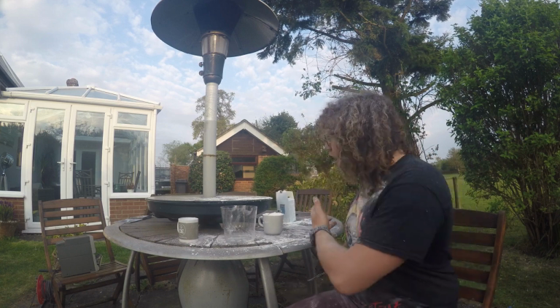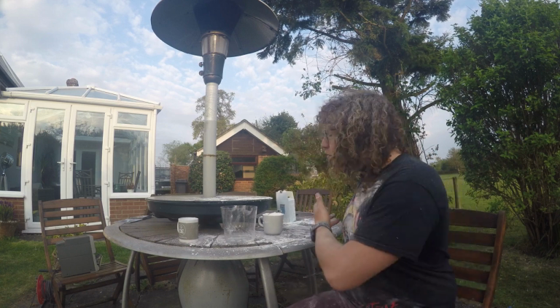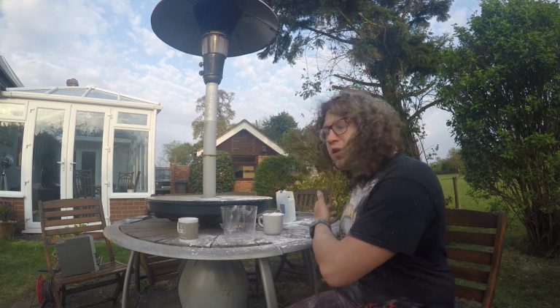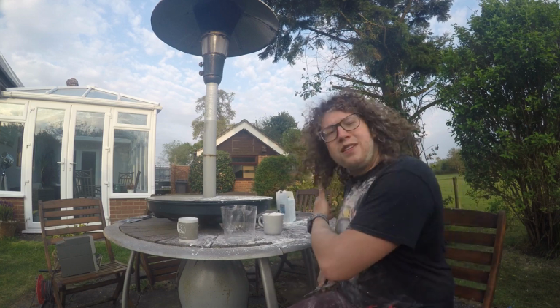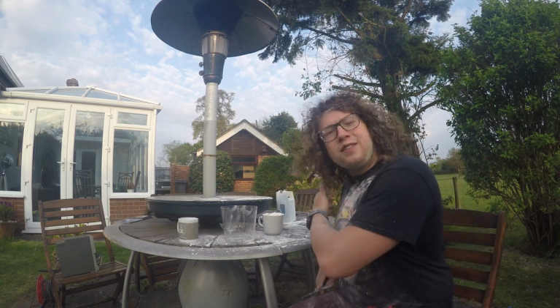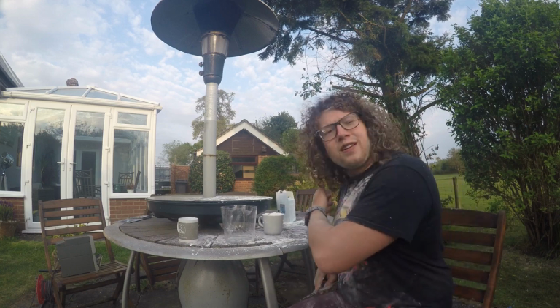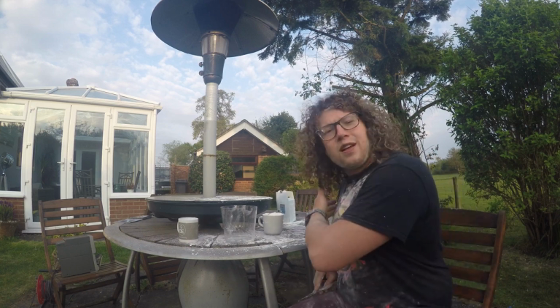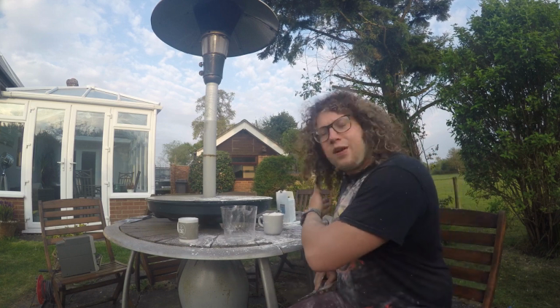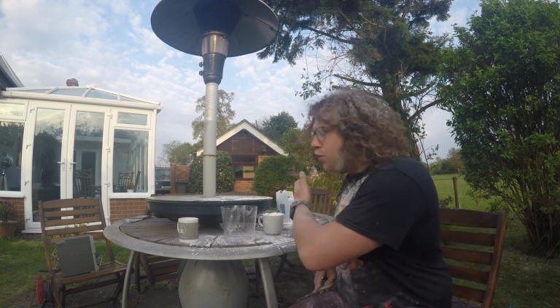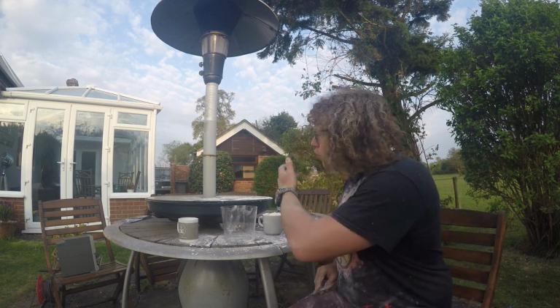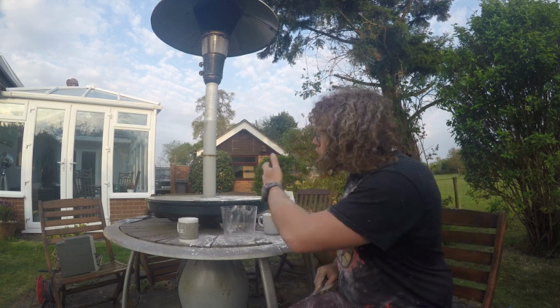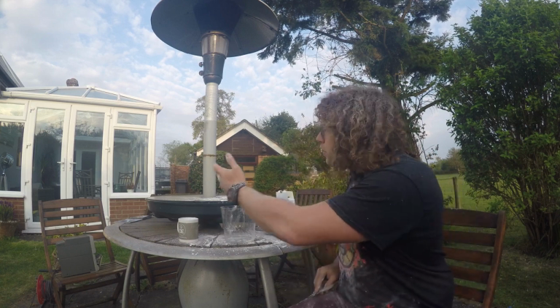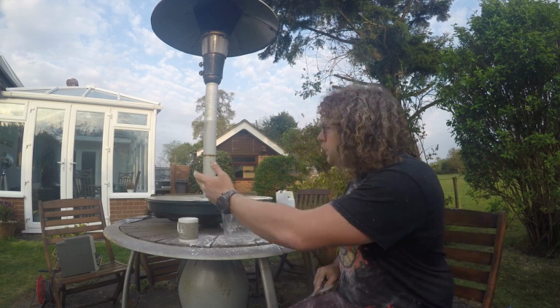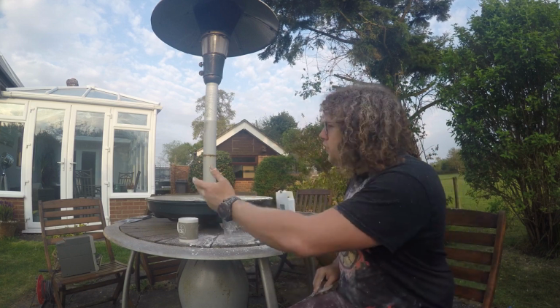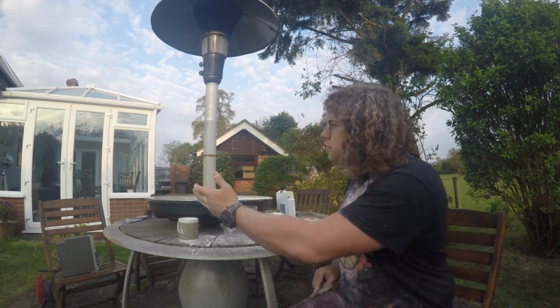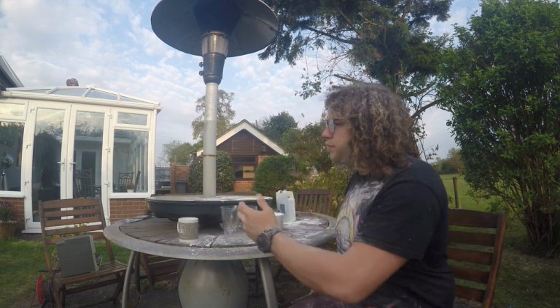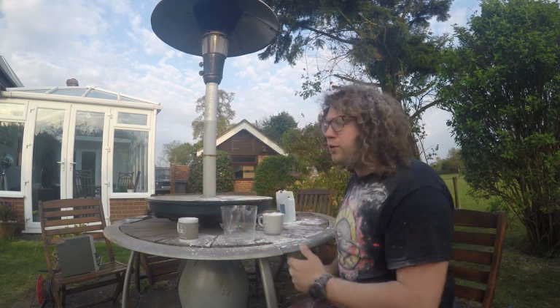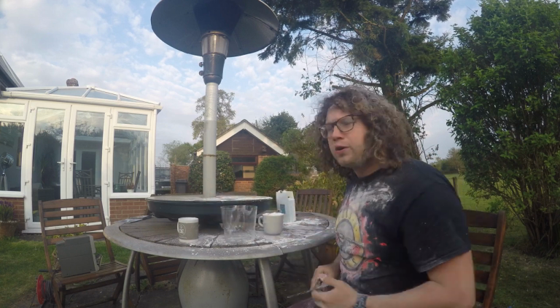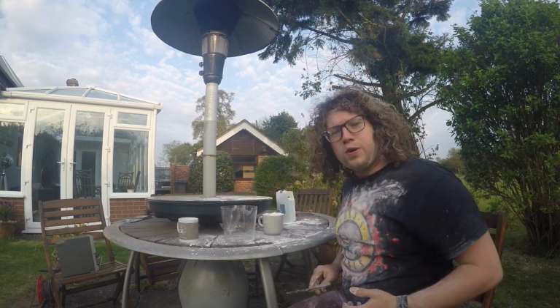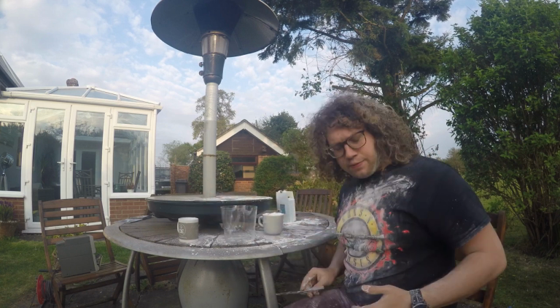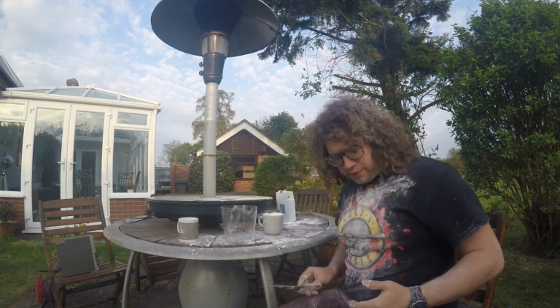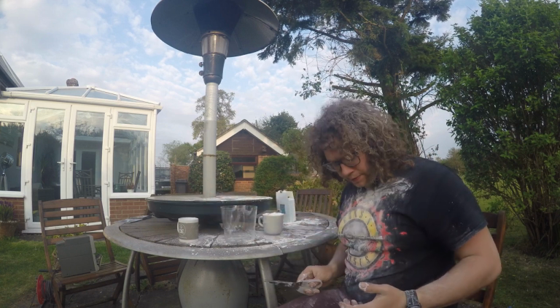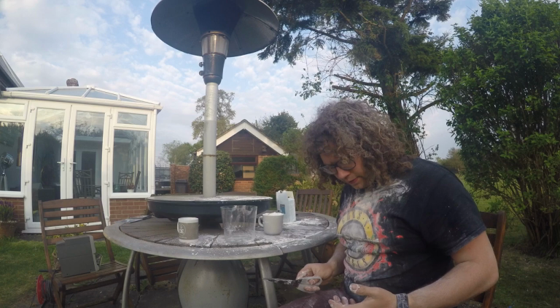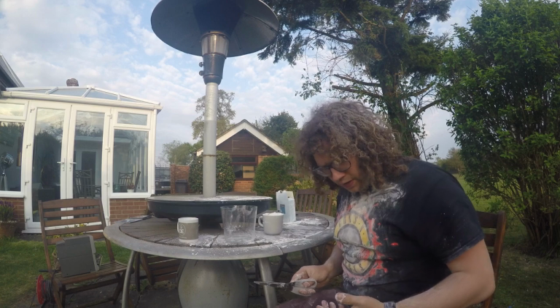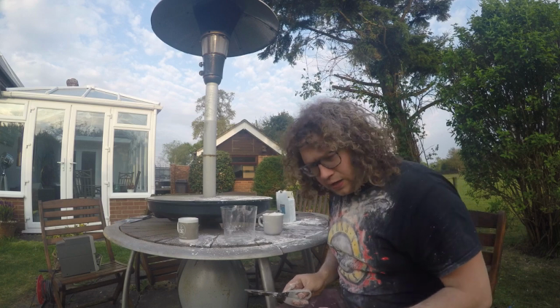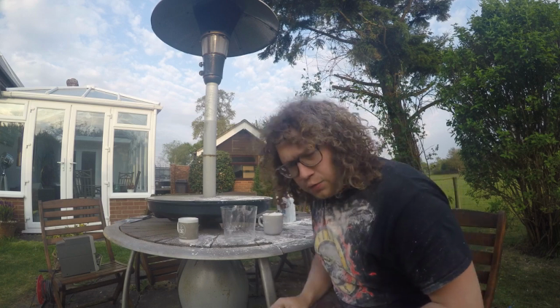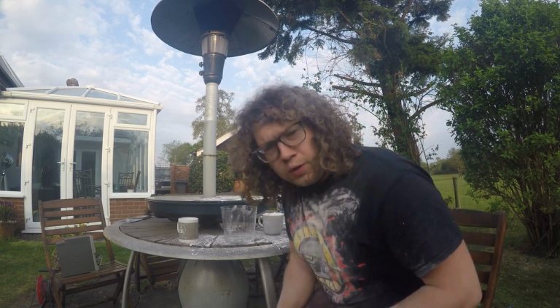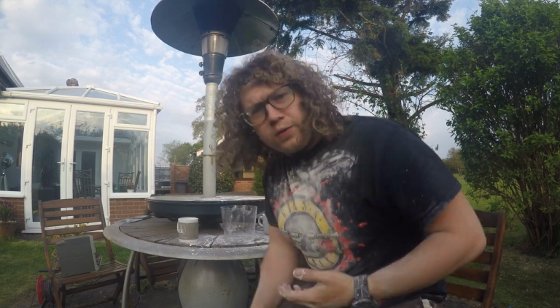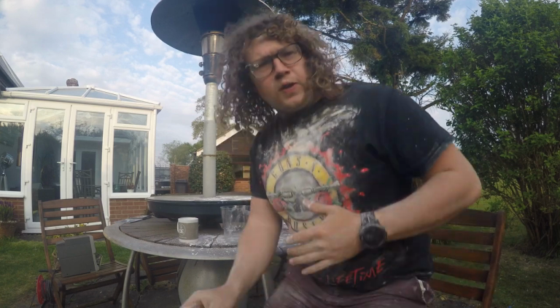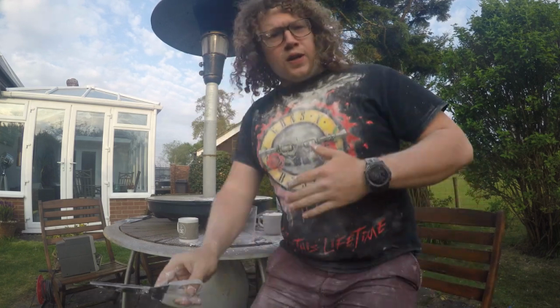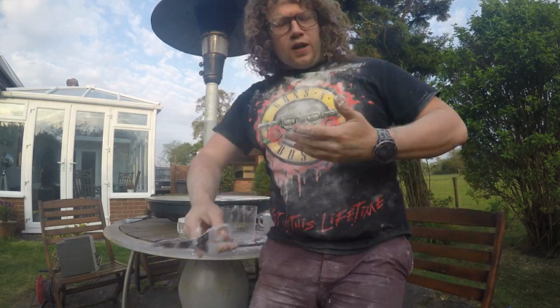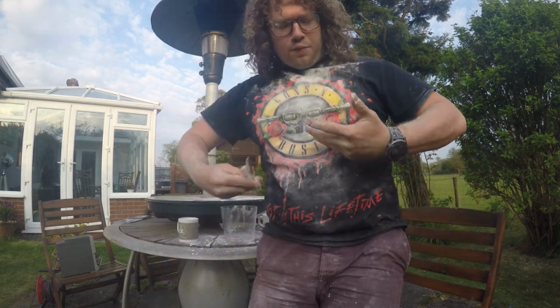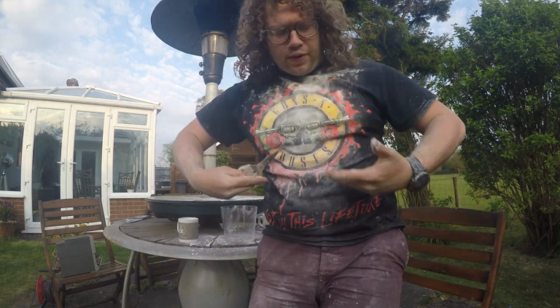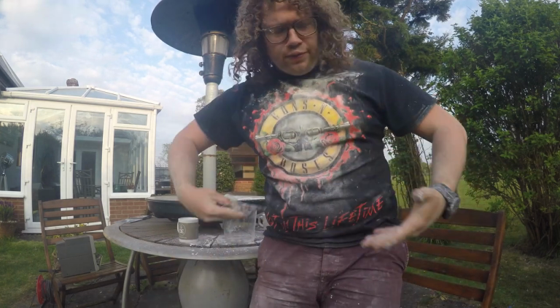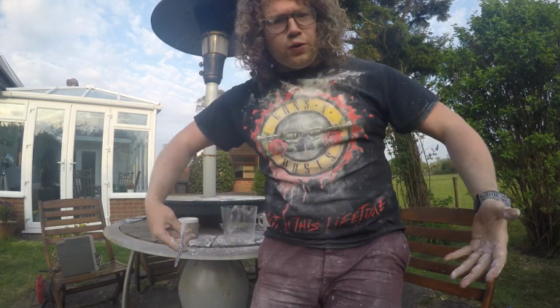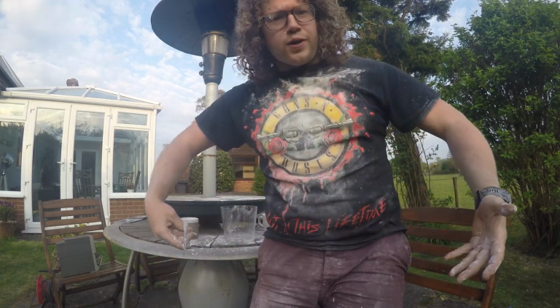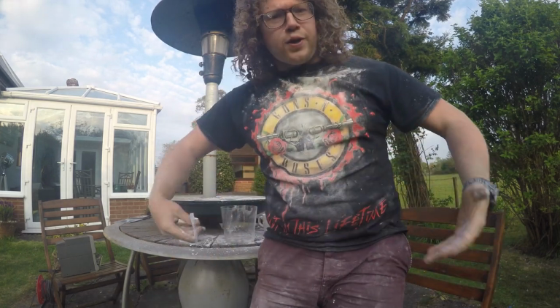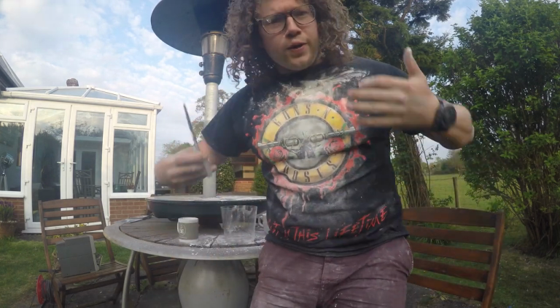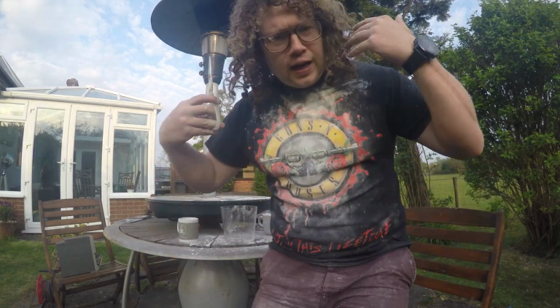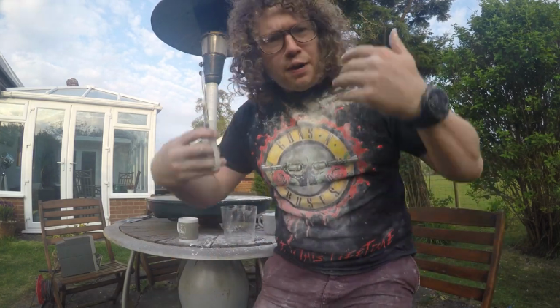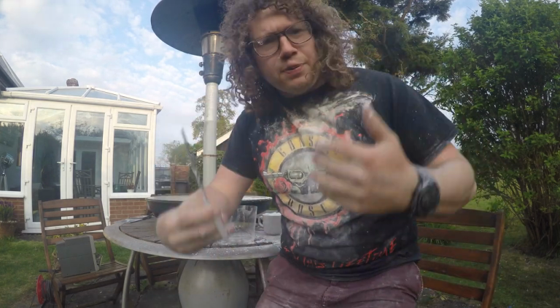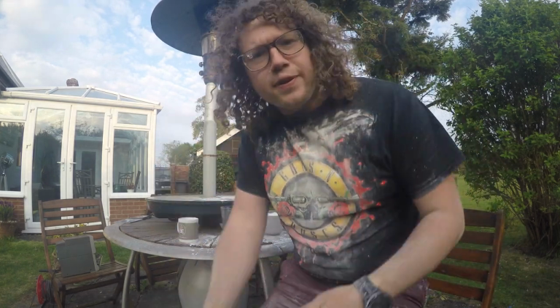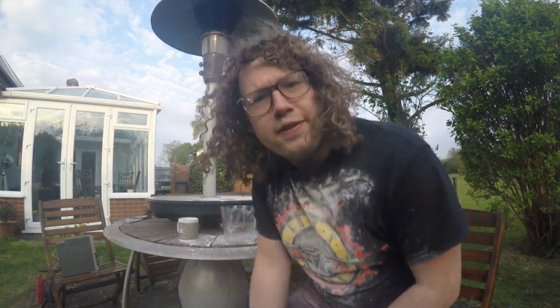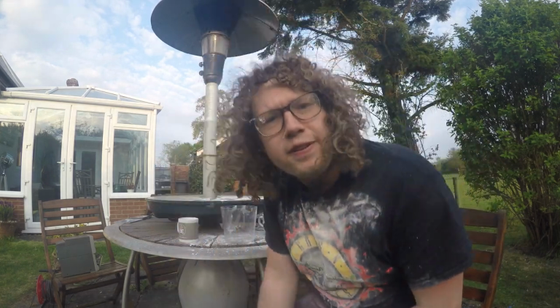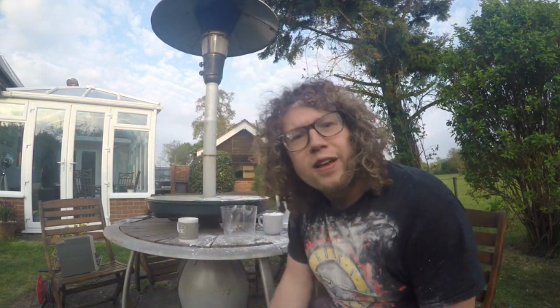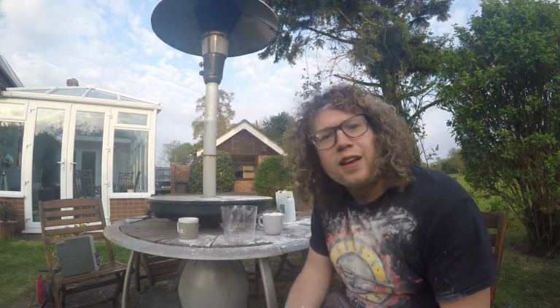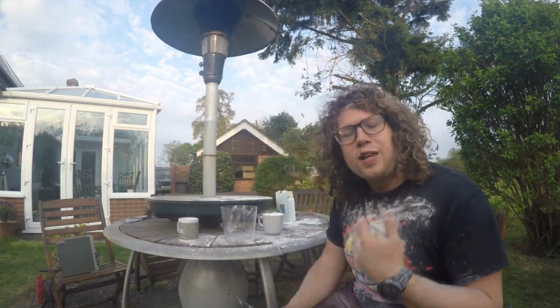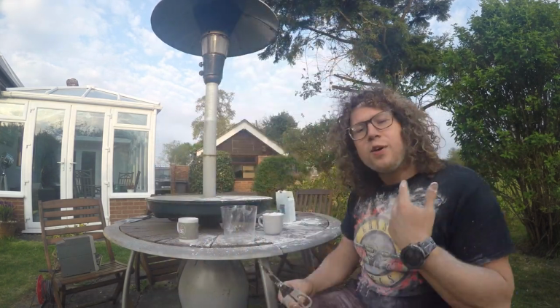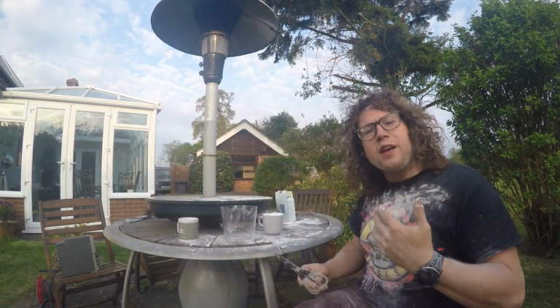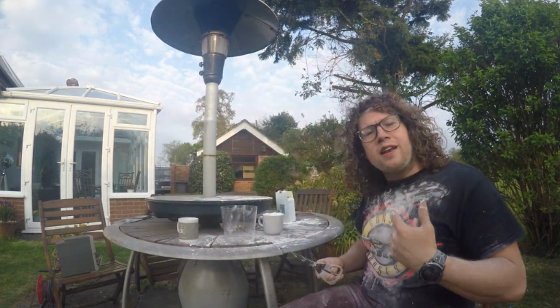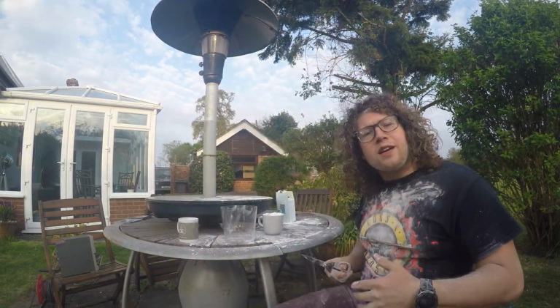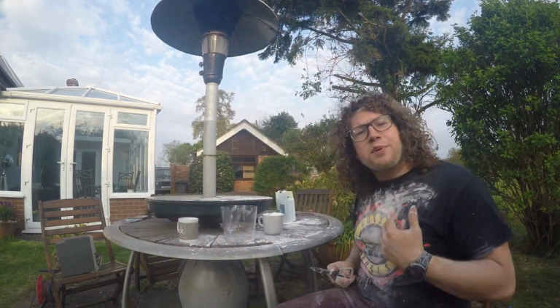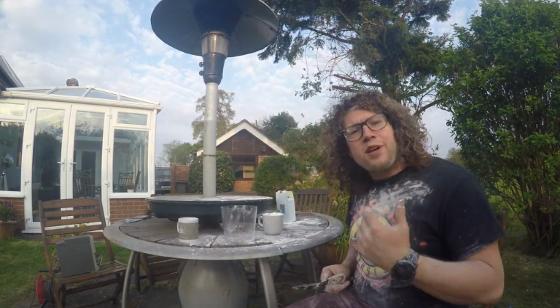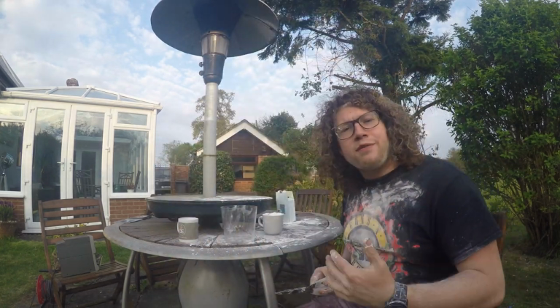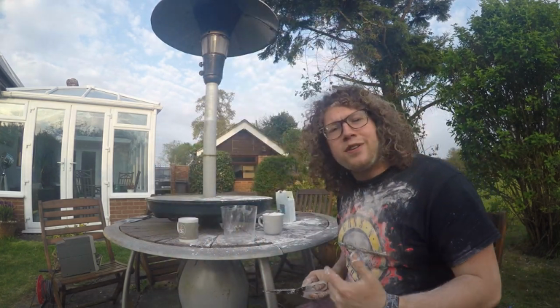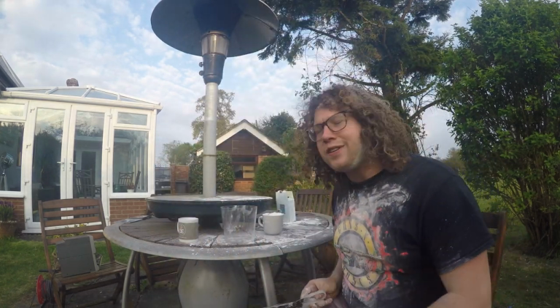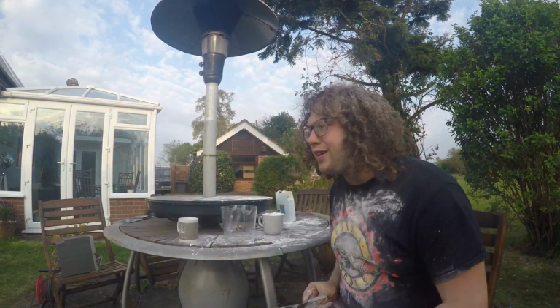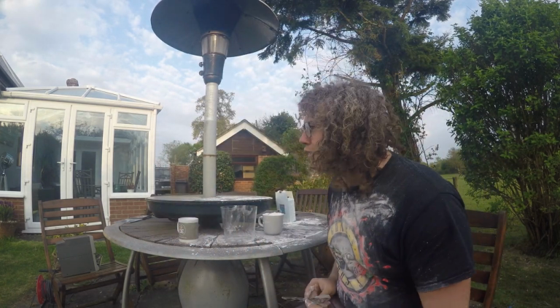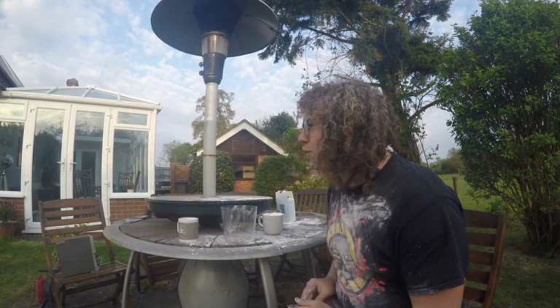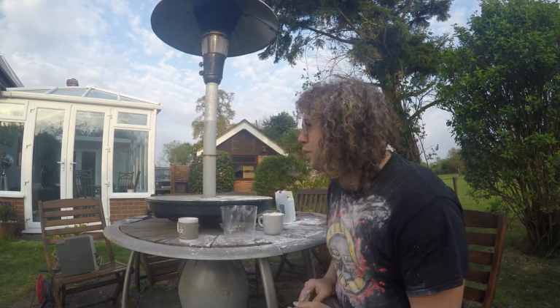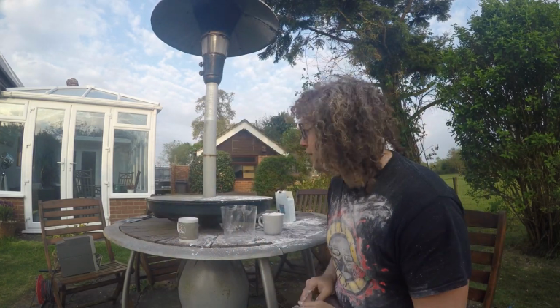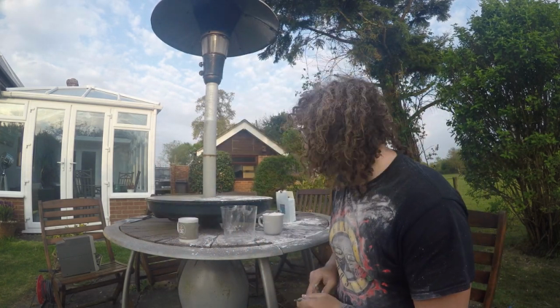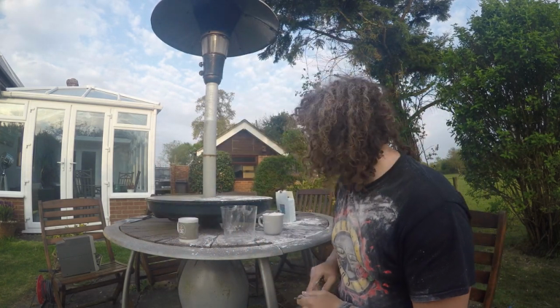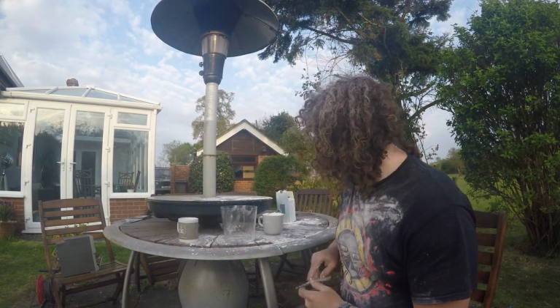Now, the reason I say you need scissors is because you need scissors to open the packet the cornstarch is in. Otherwise, what you see before you happens — you'll end up covered in cornstarch.